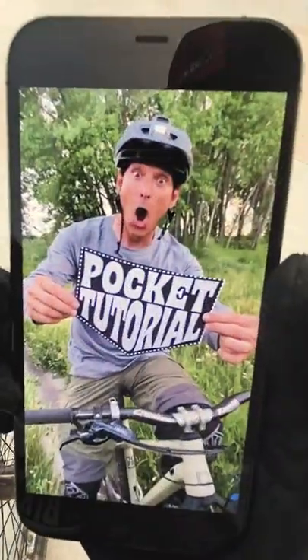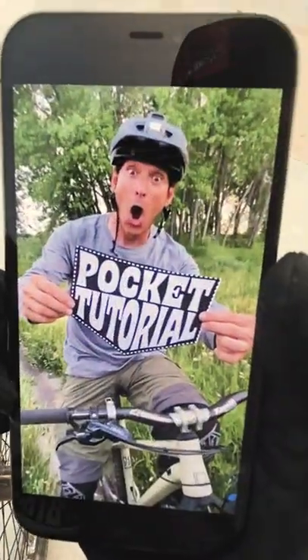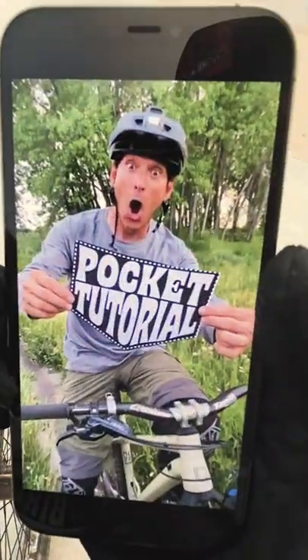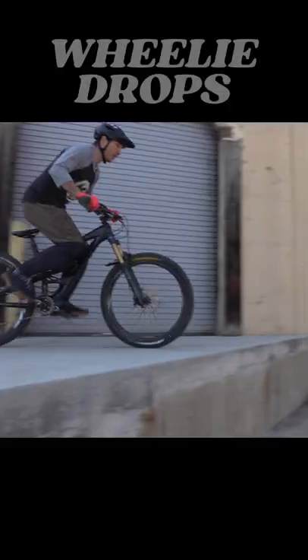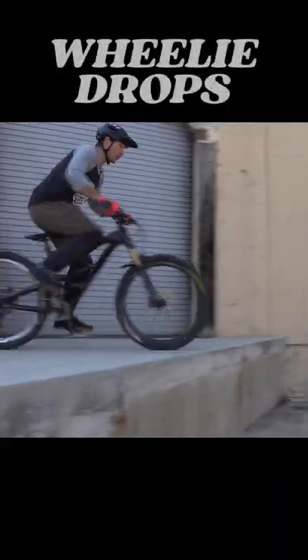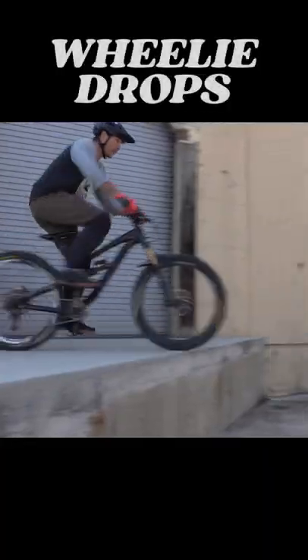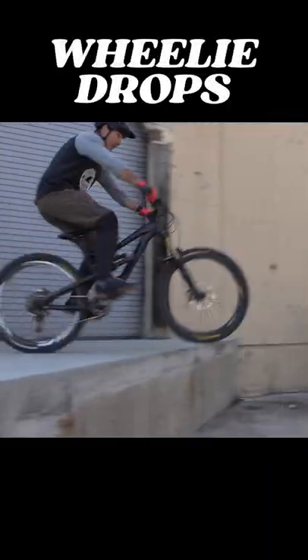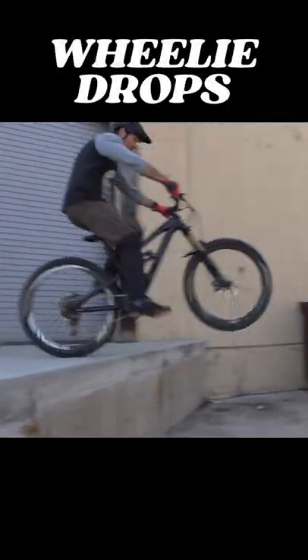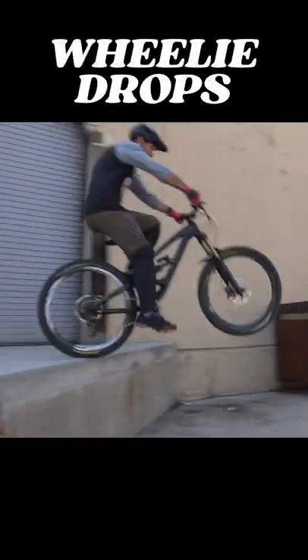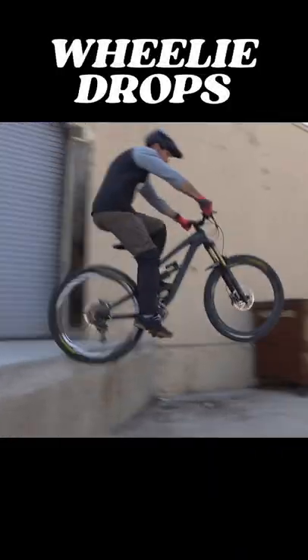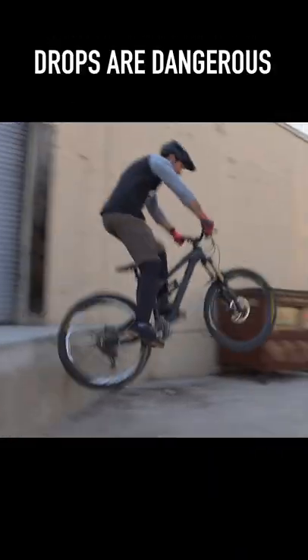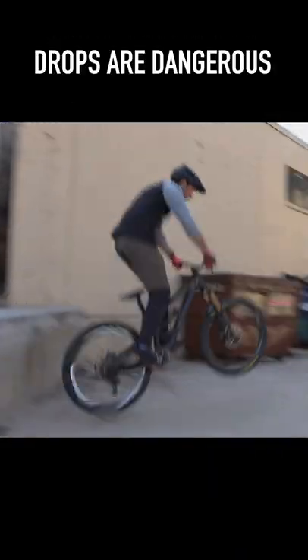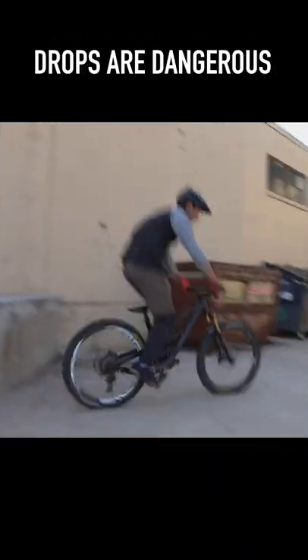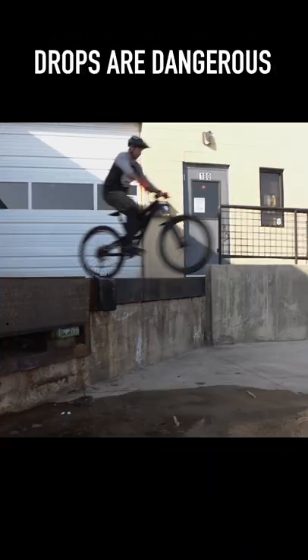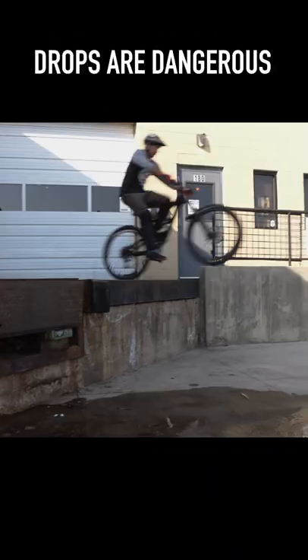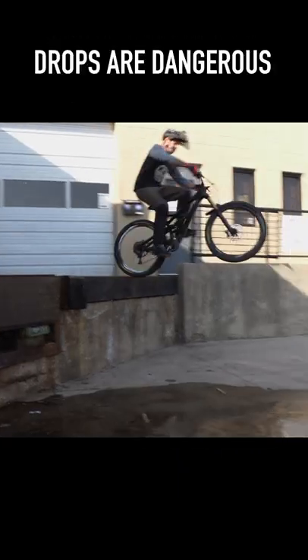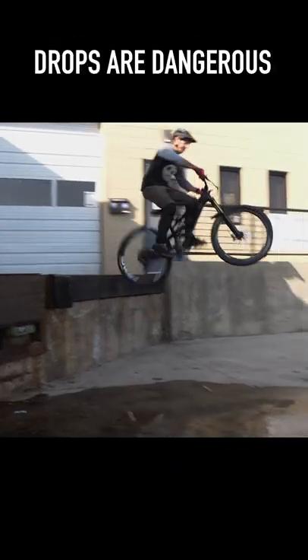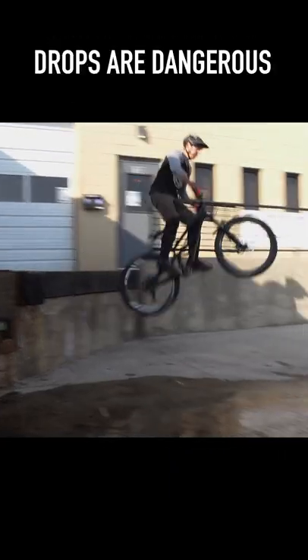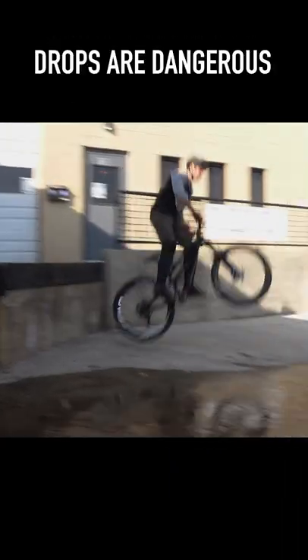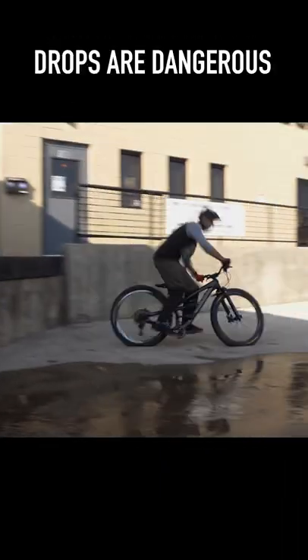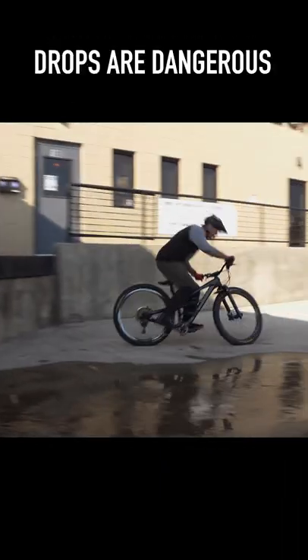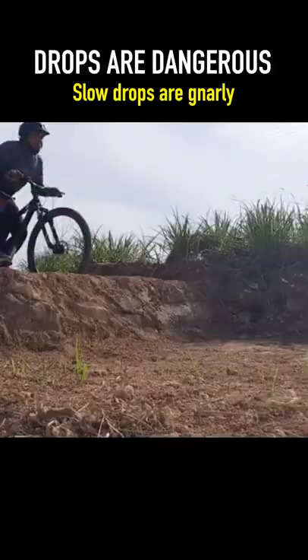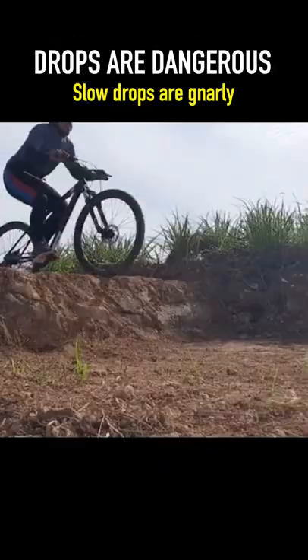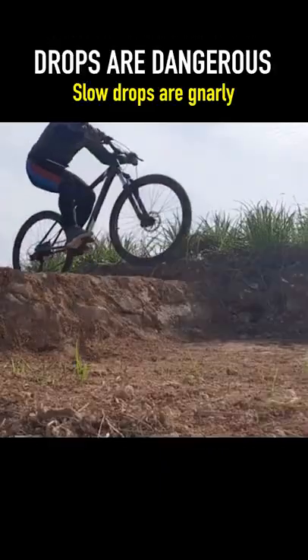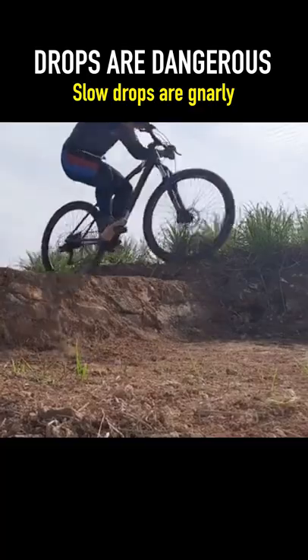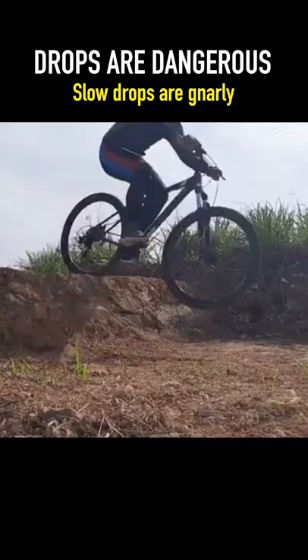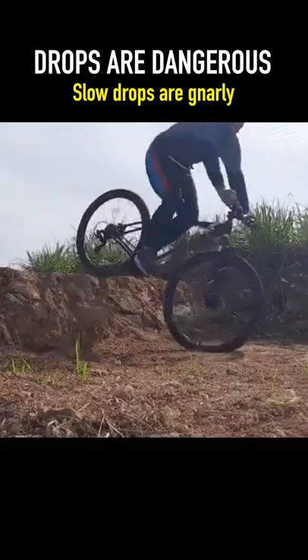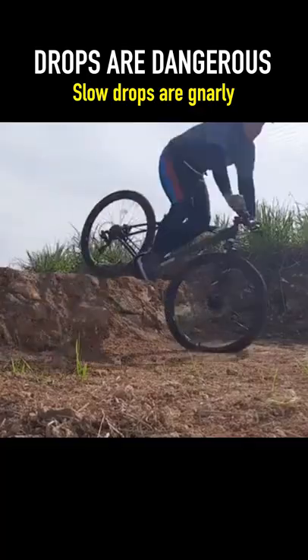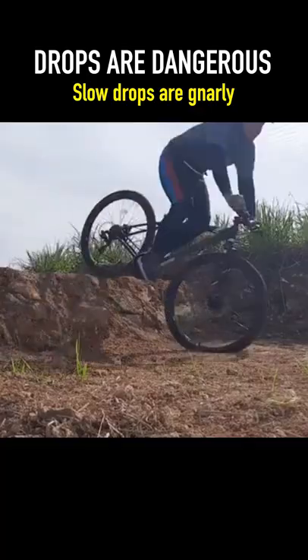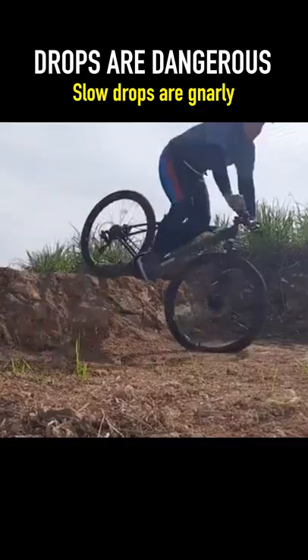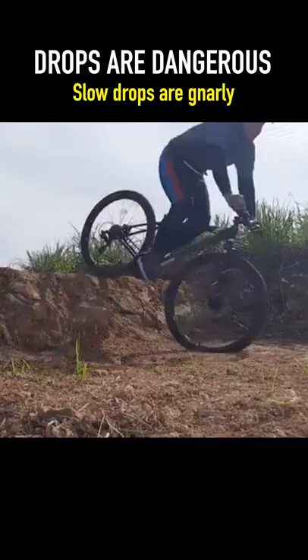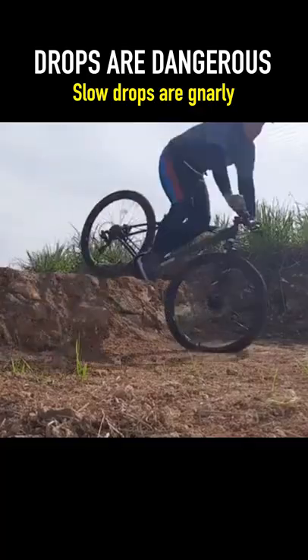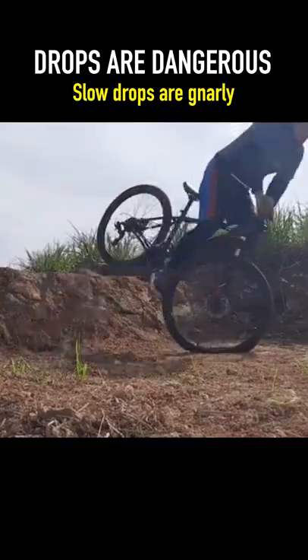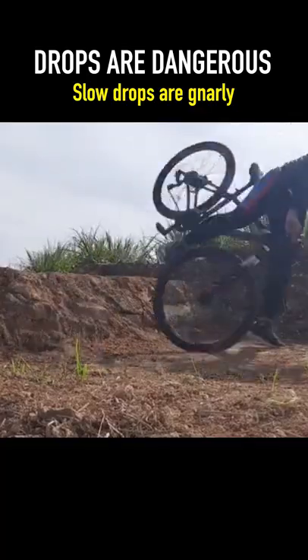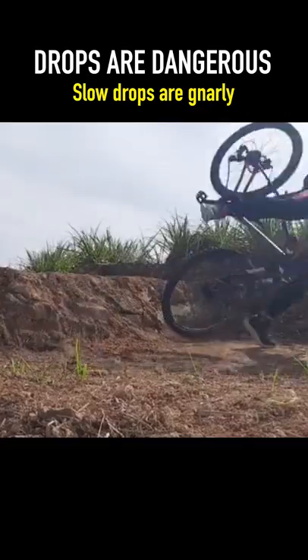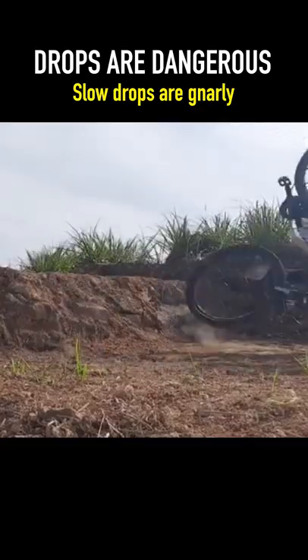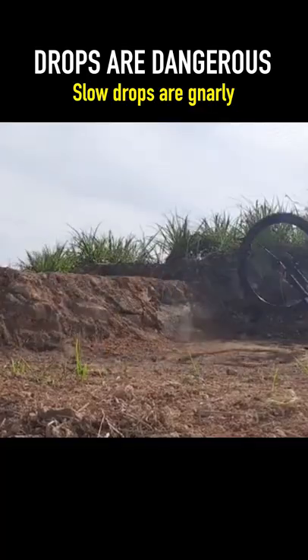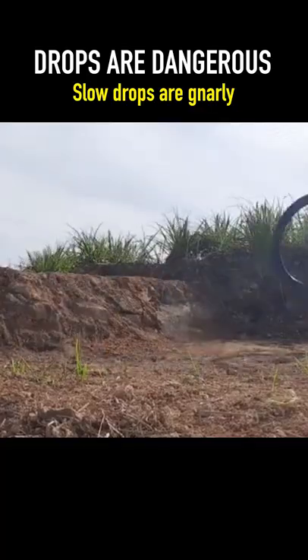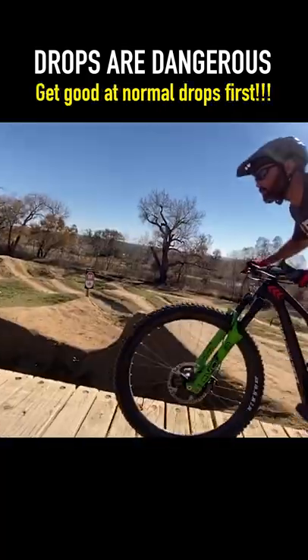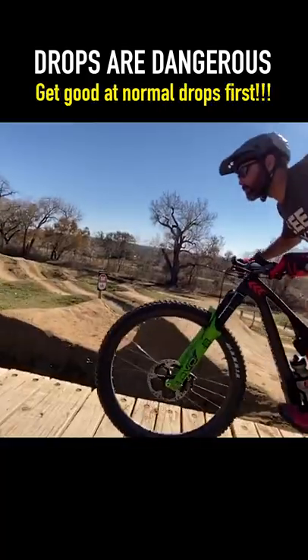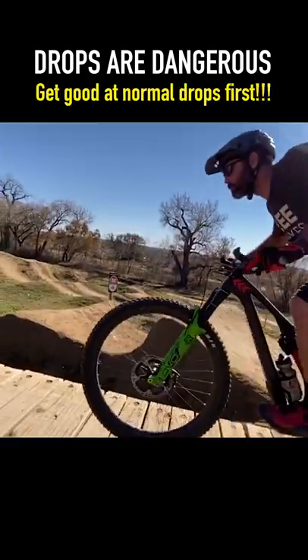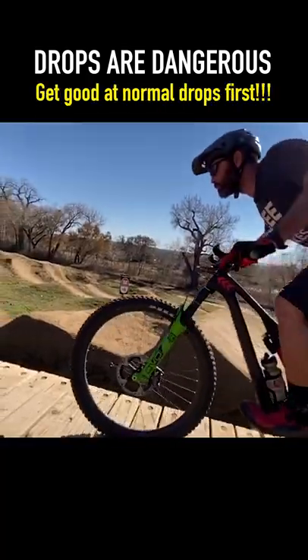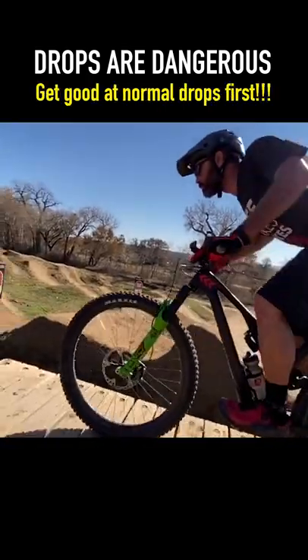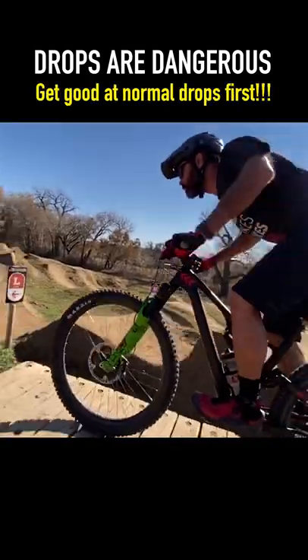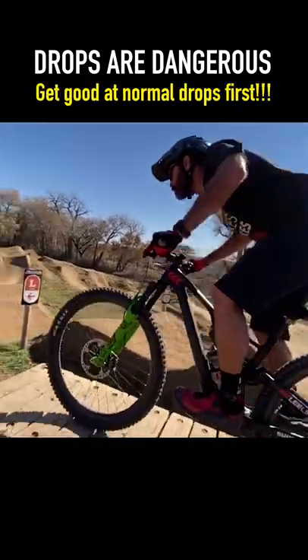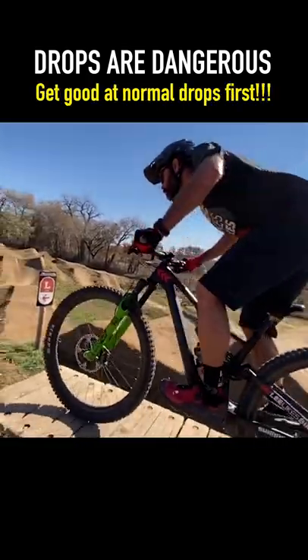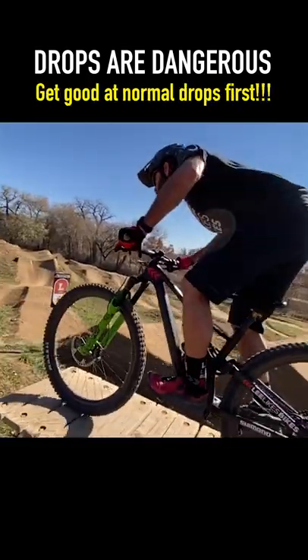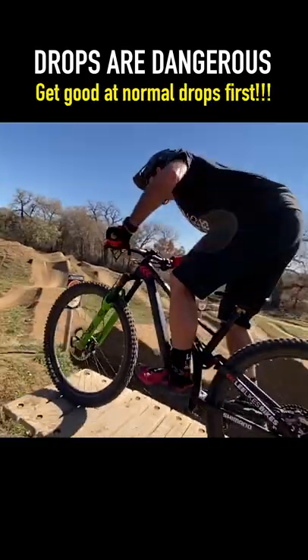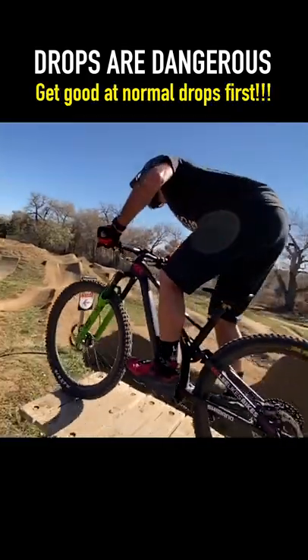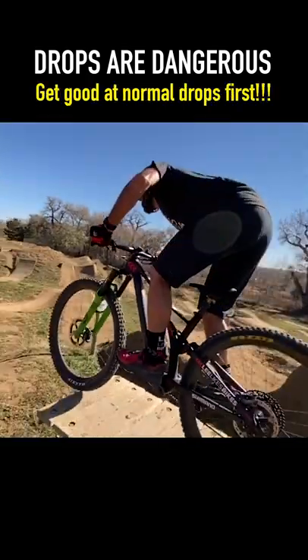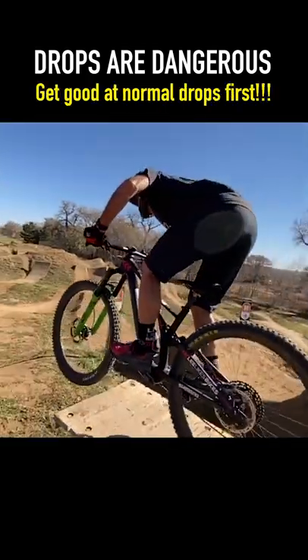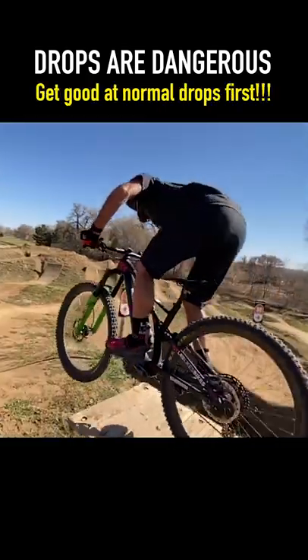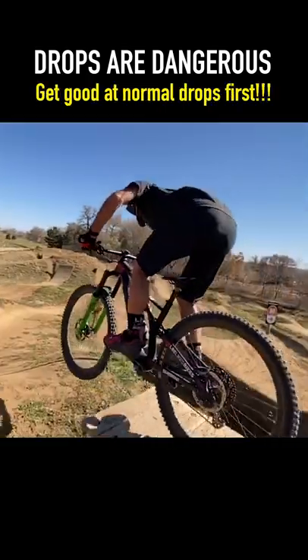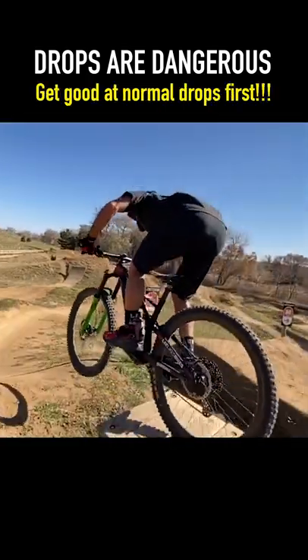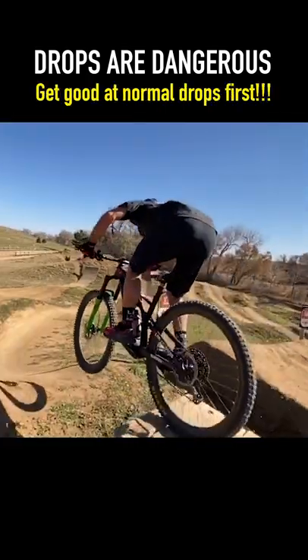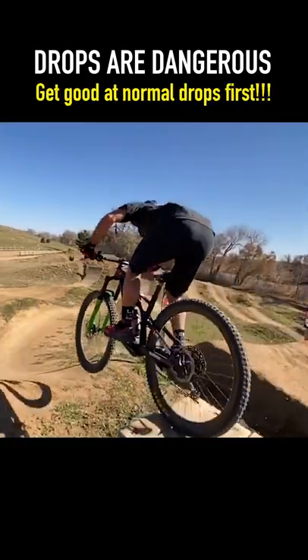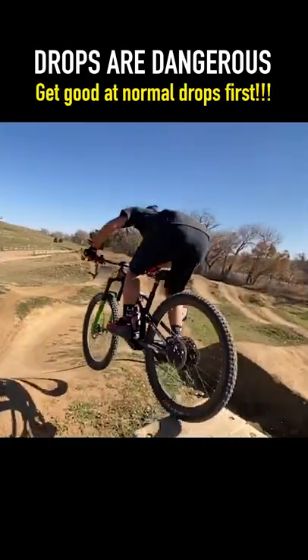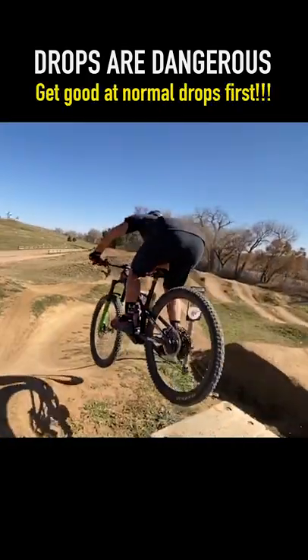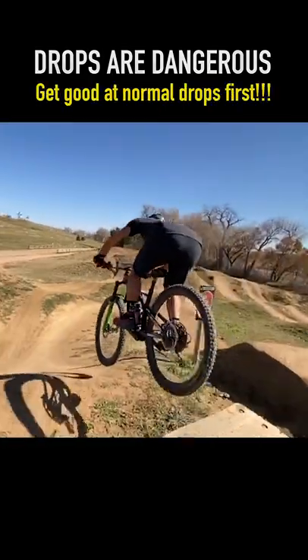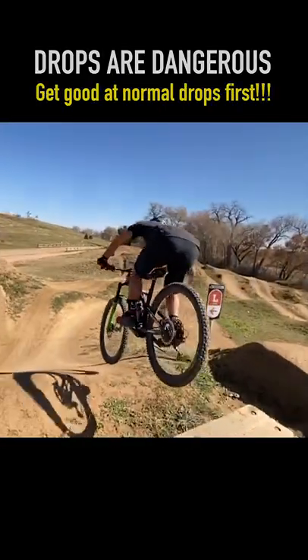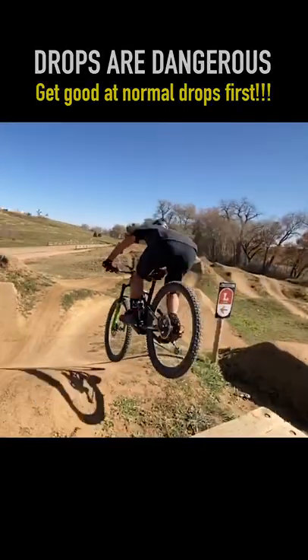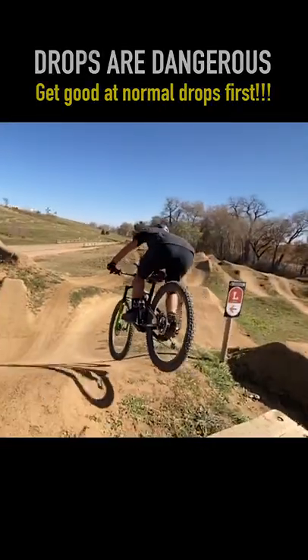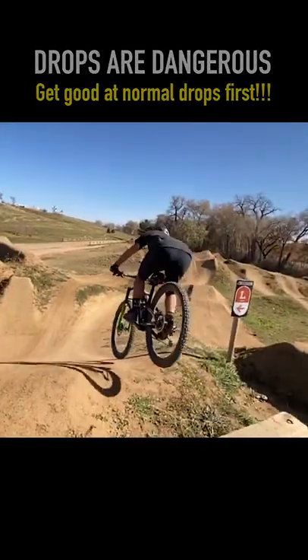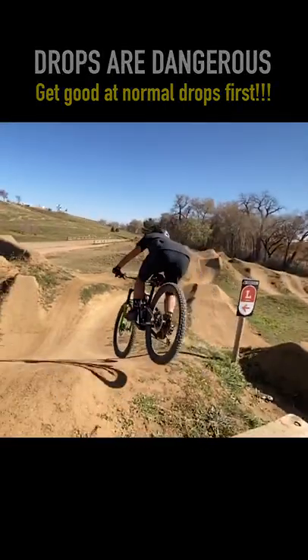How to wheelie drop. Drops are dangerous, and slow drops are more dangerous. Do not try unless you're proficient at doing traditional drops.